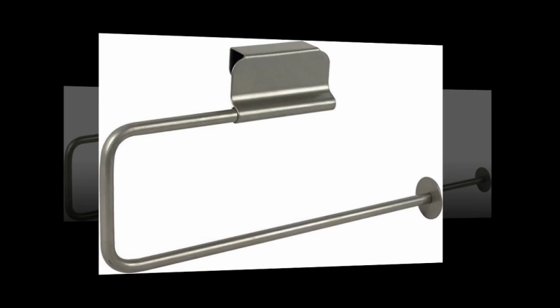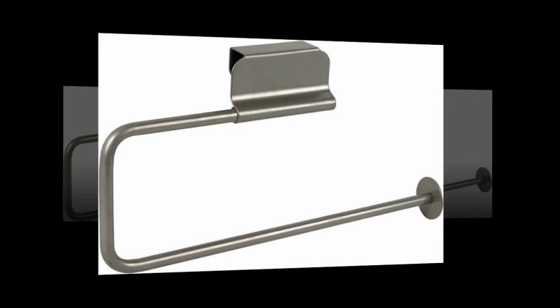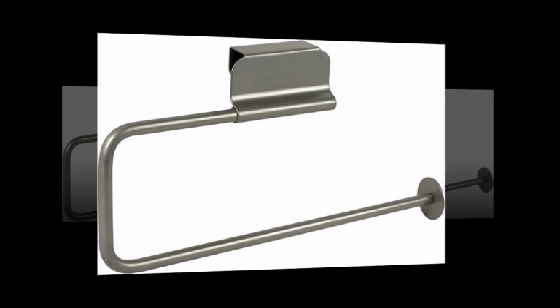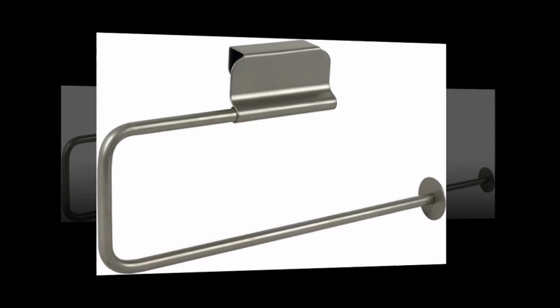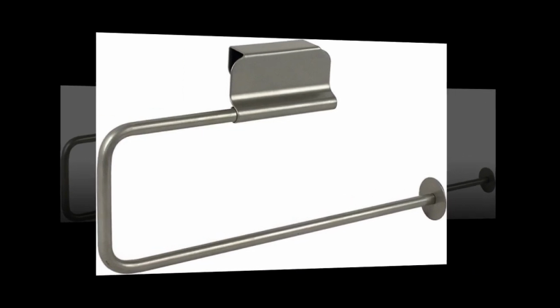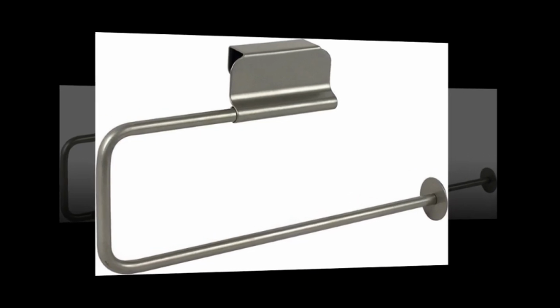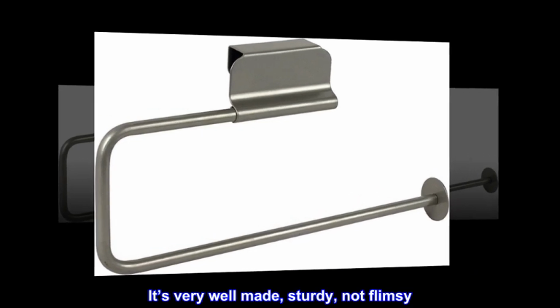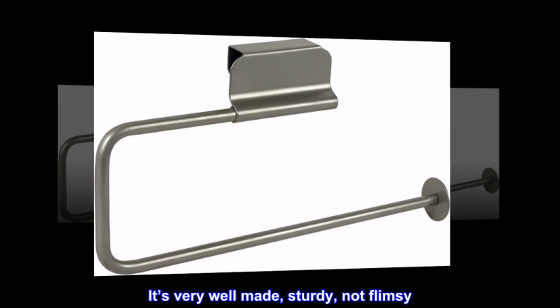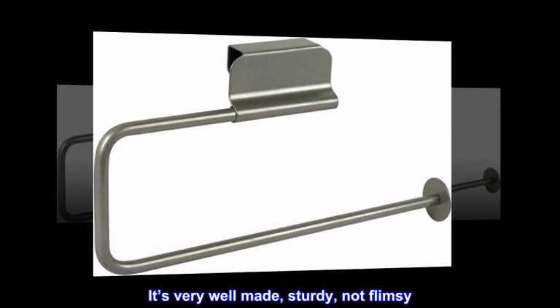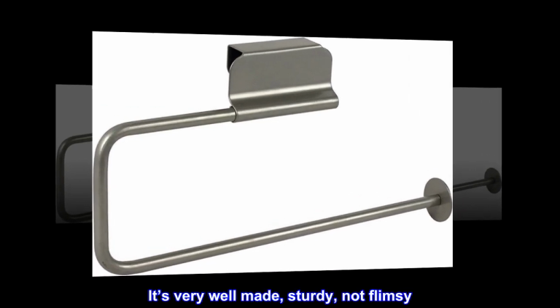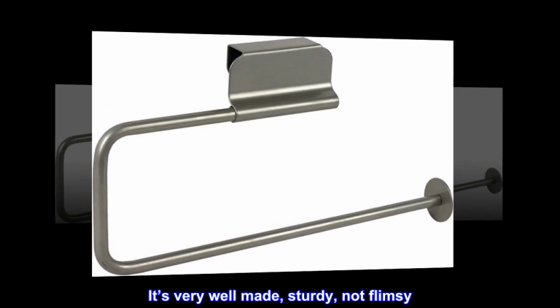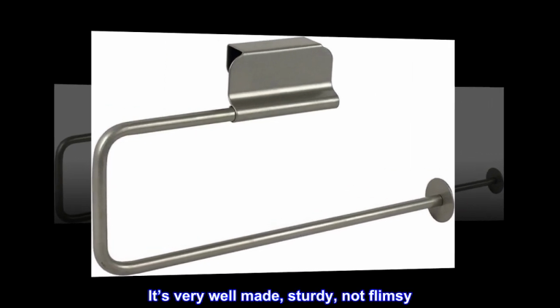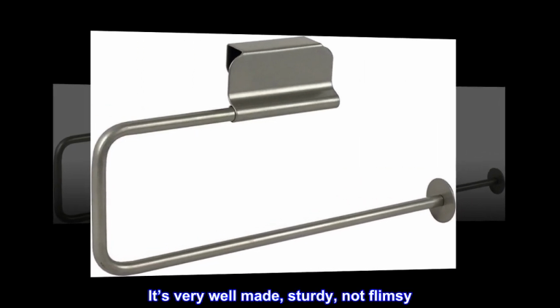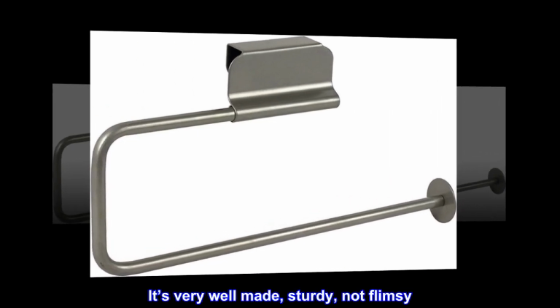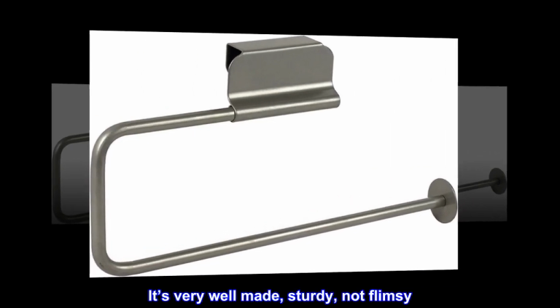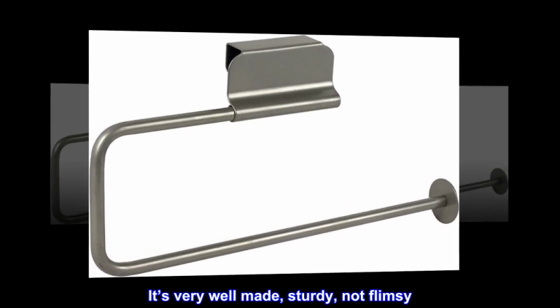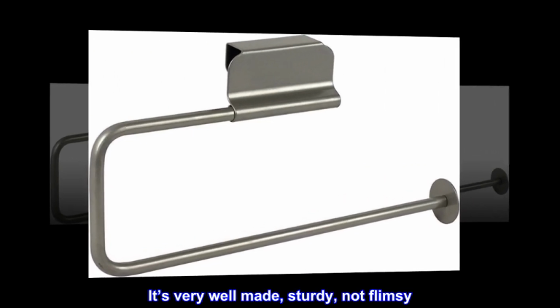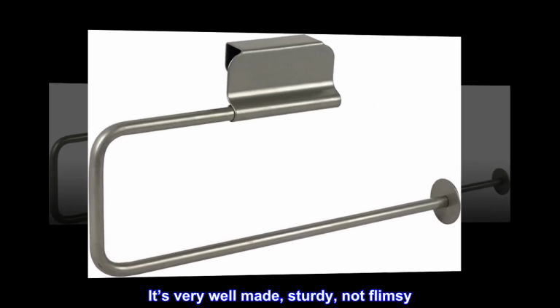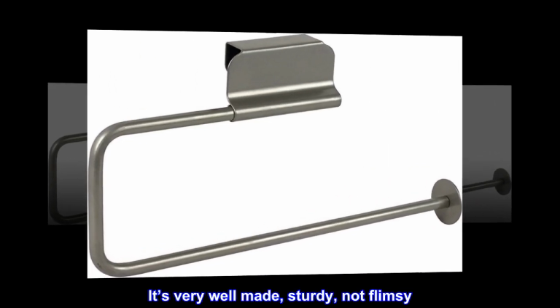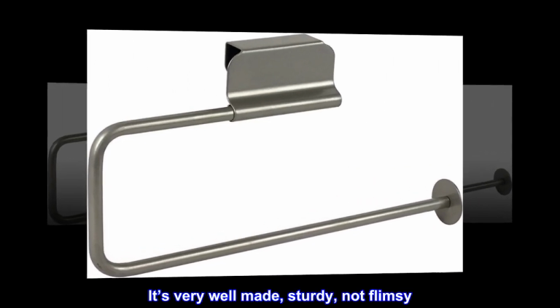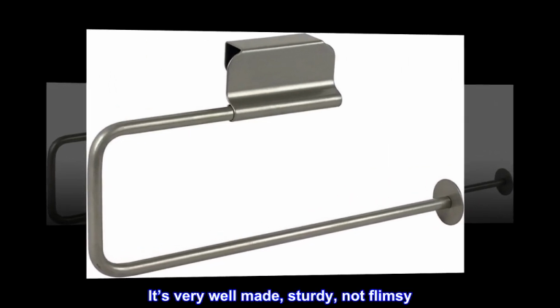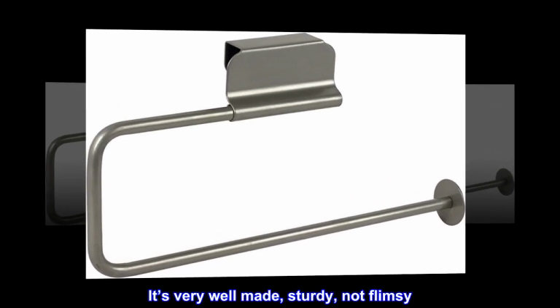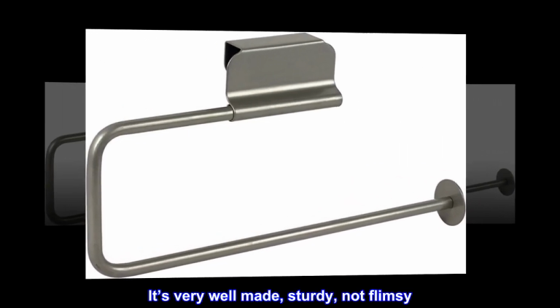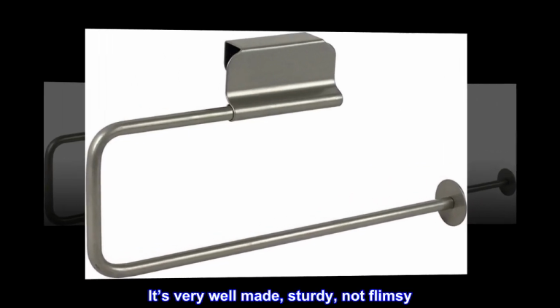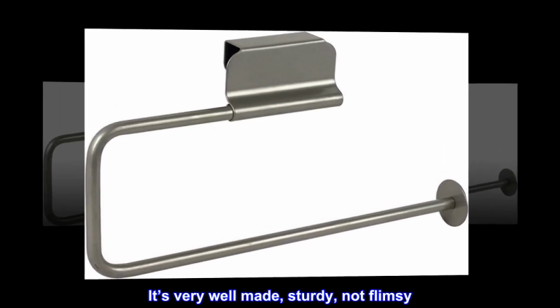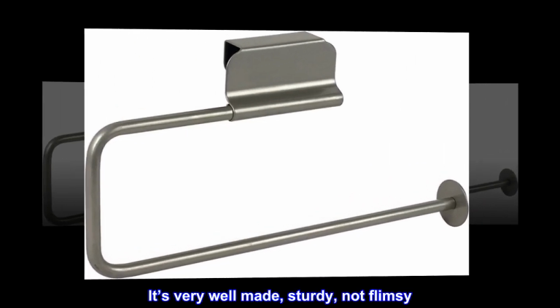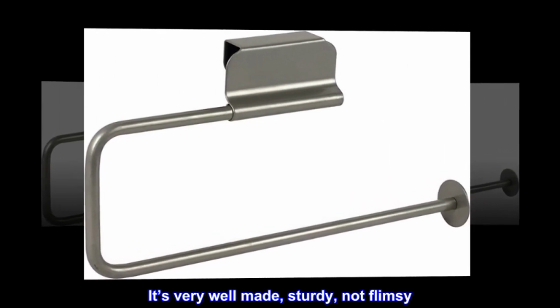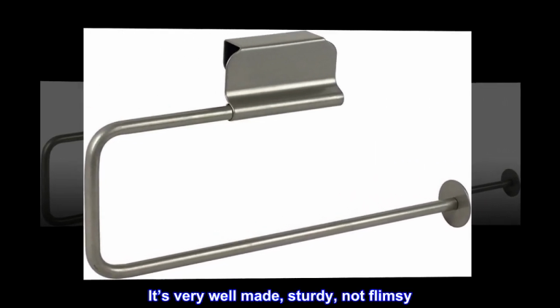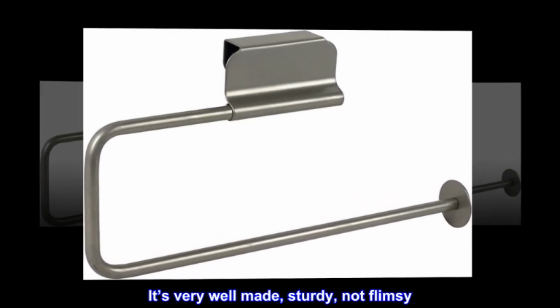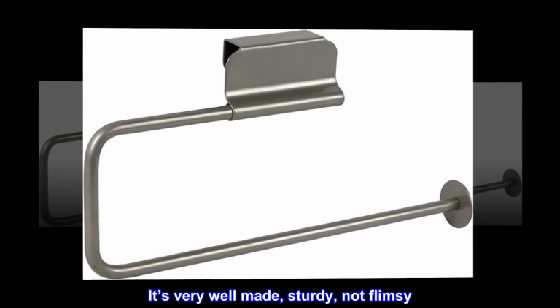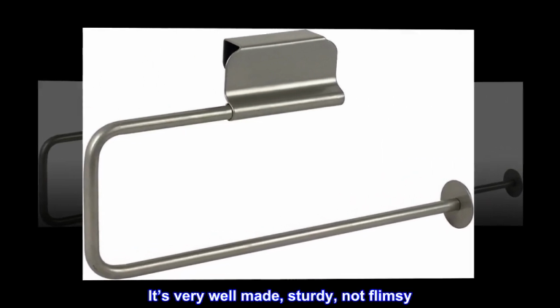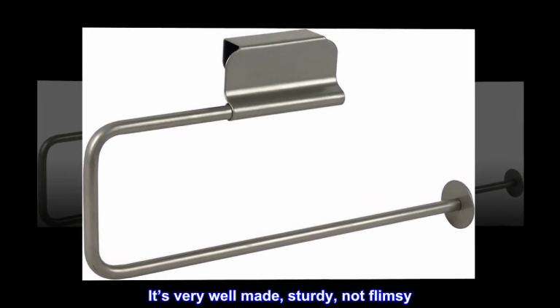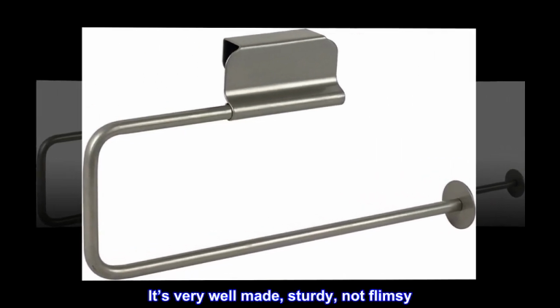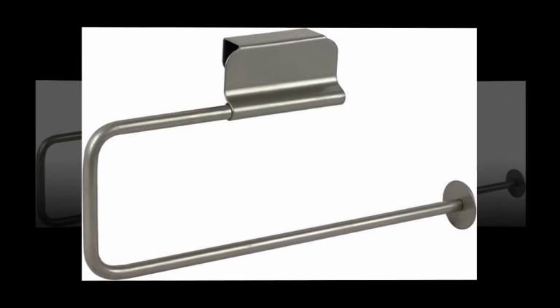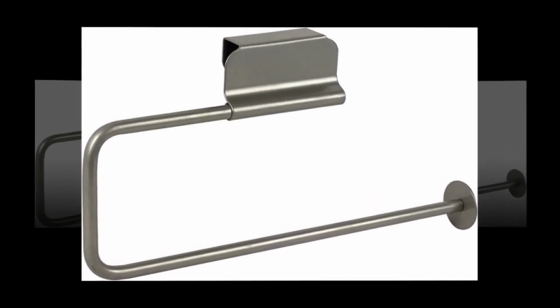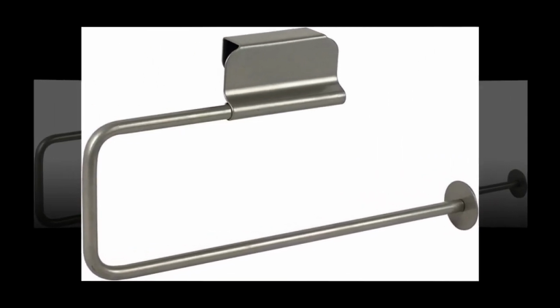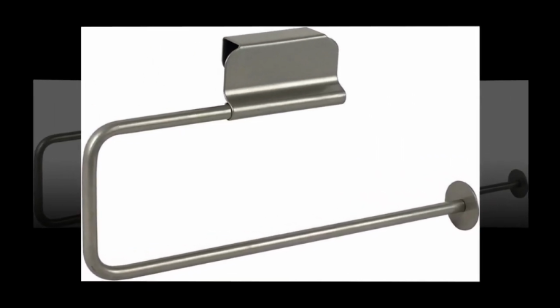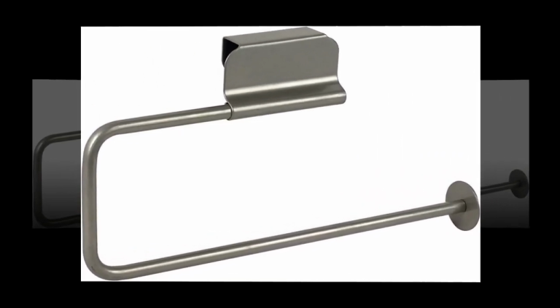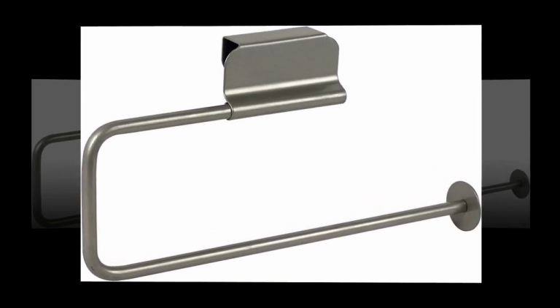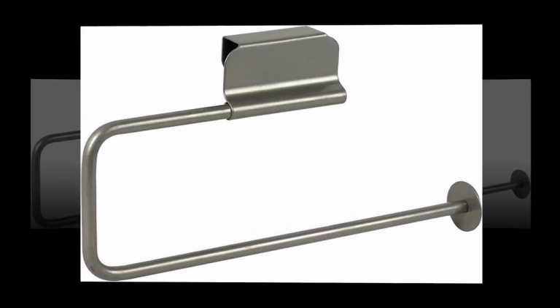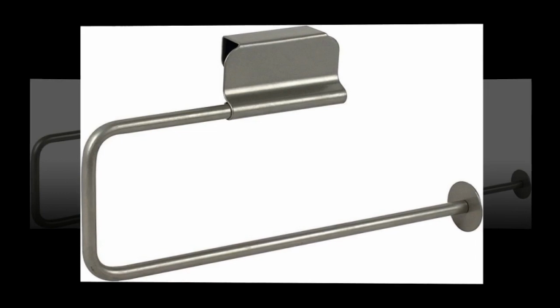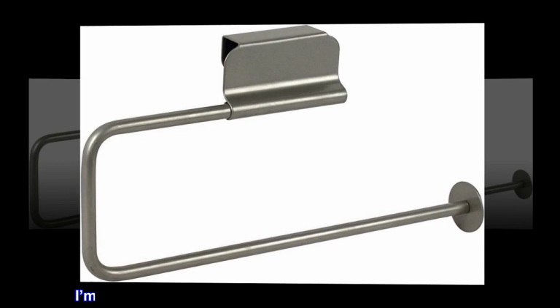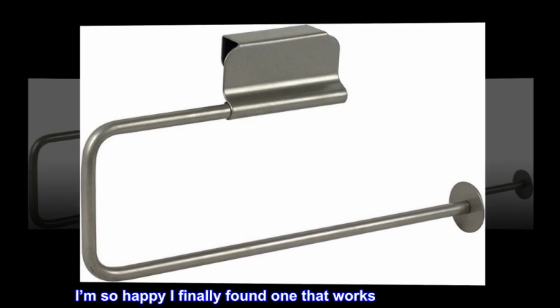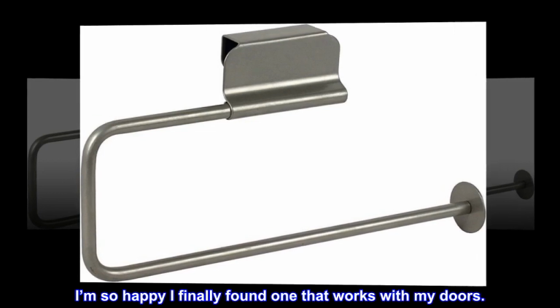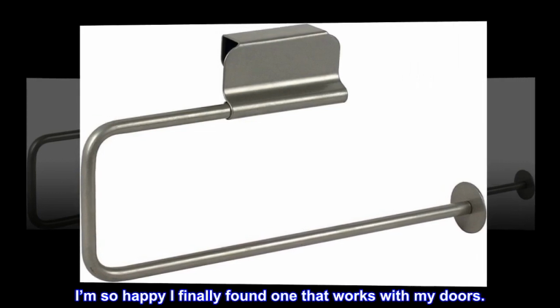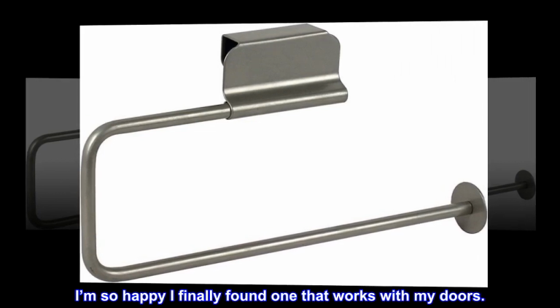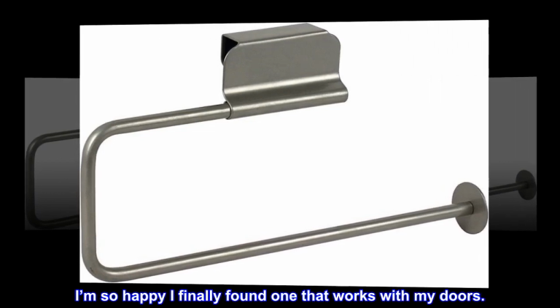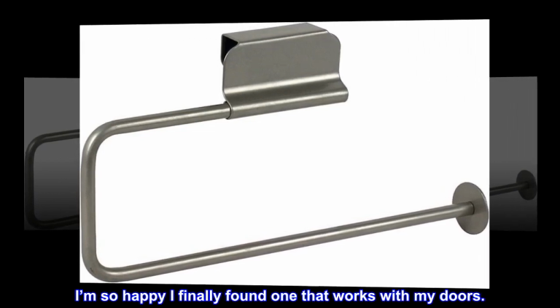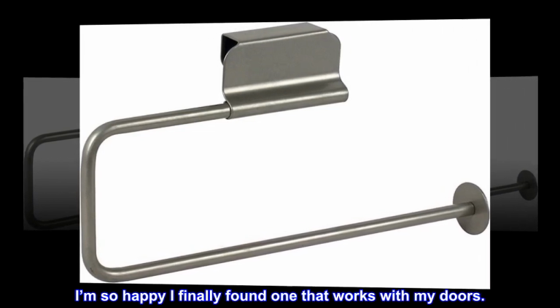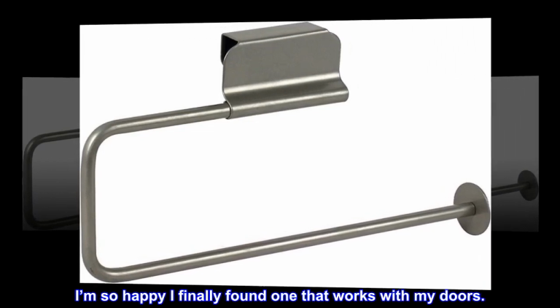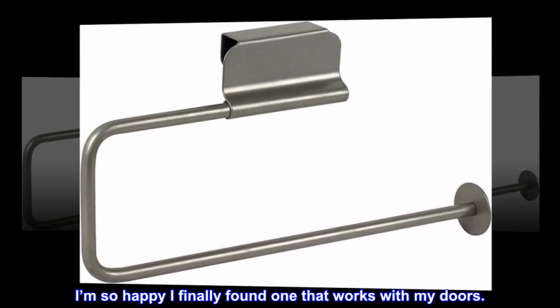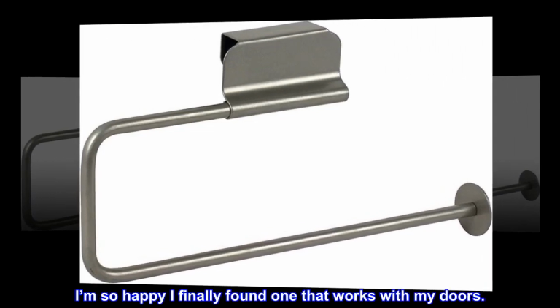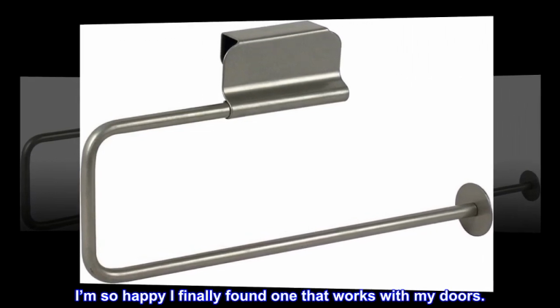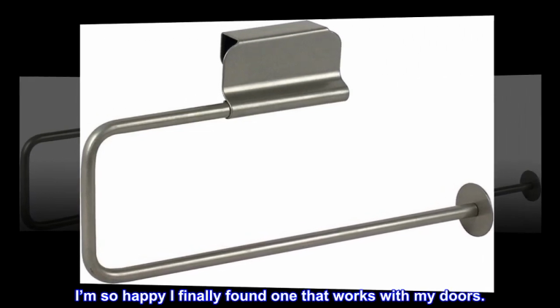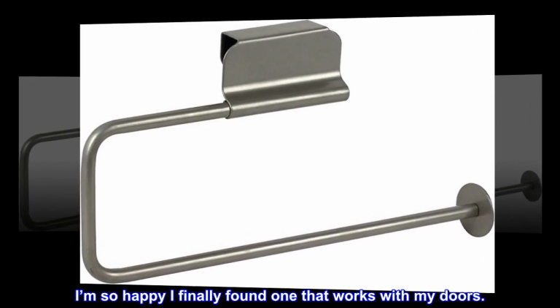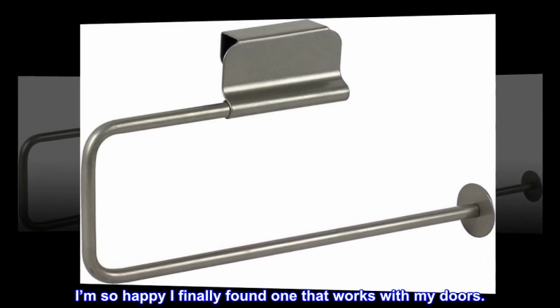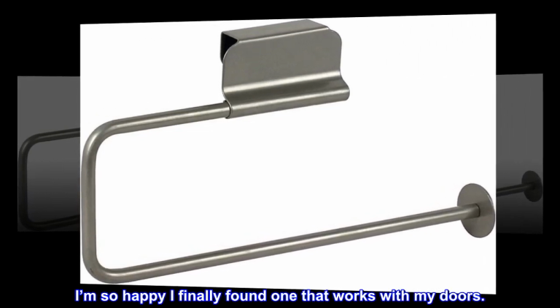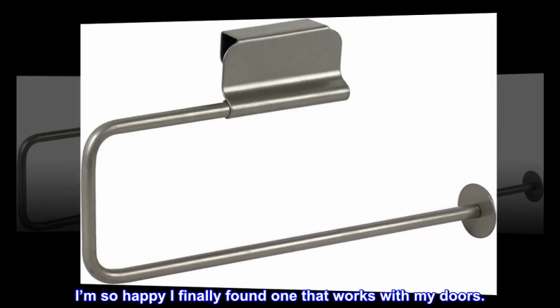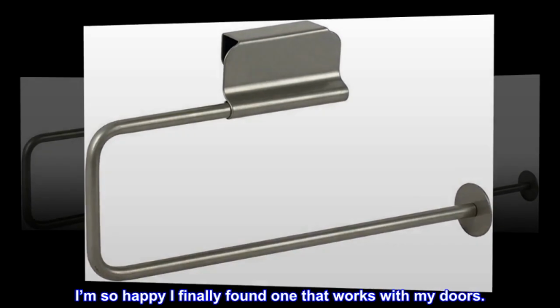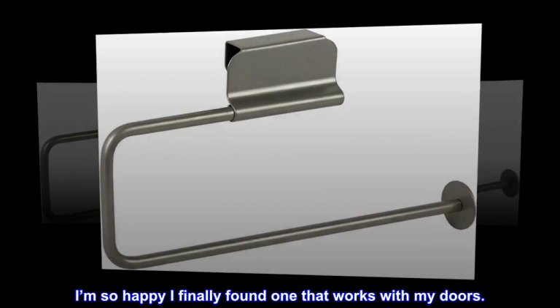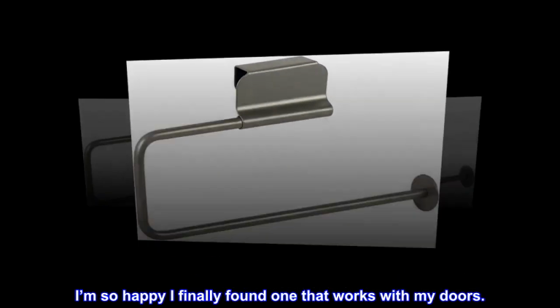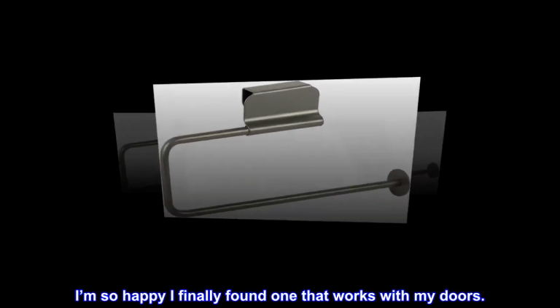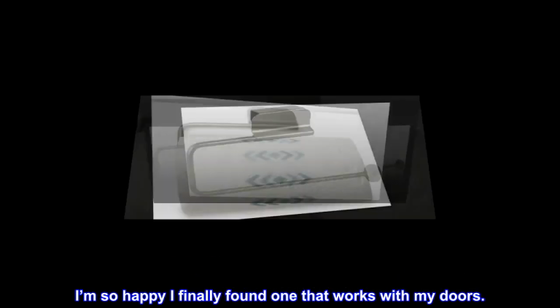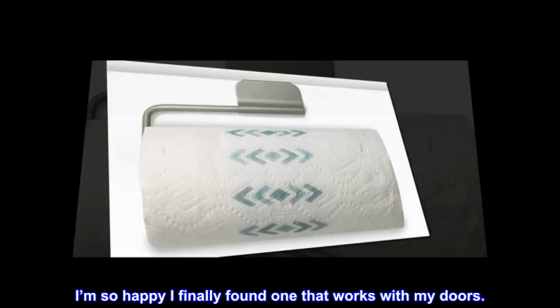It's very well made, sturdy, not flimsy. I'm so happy I finally found one that works with my doors.